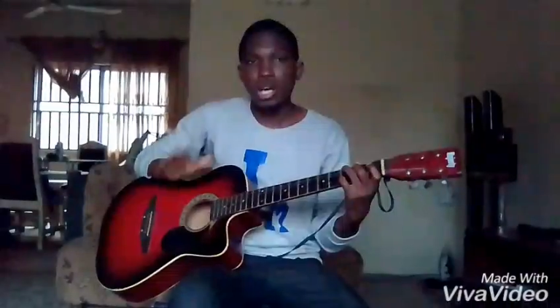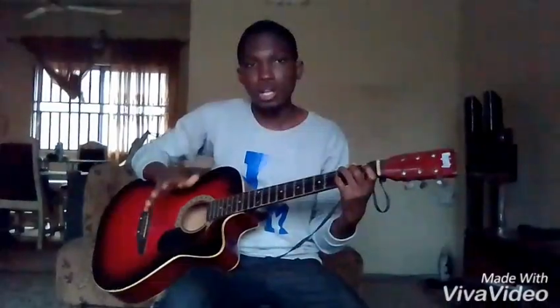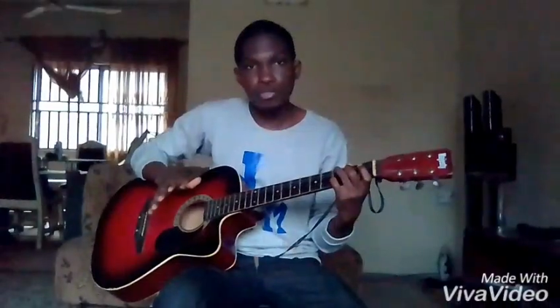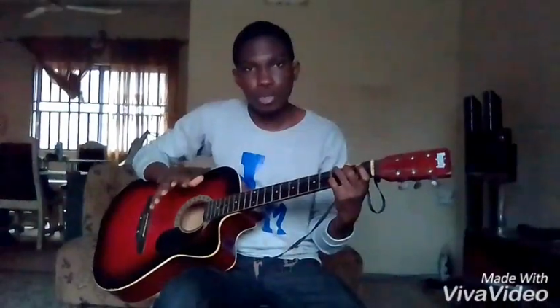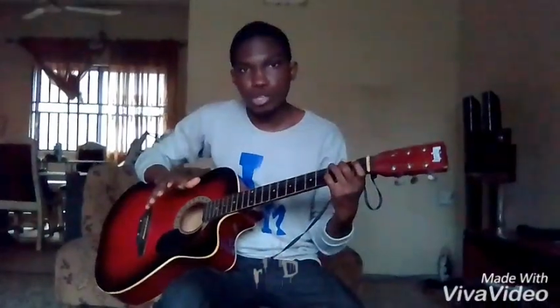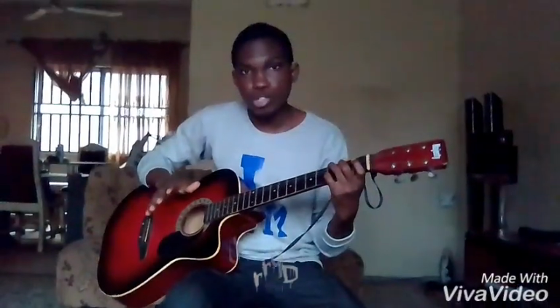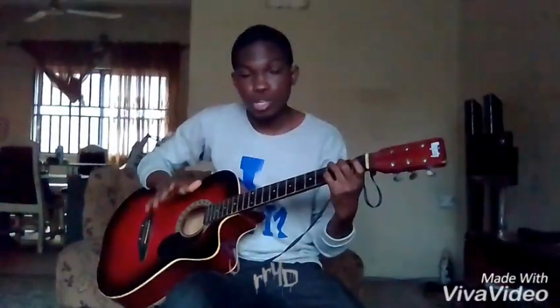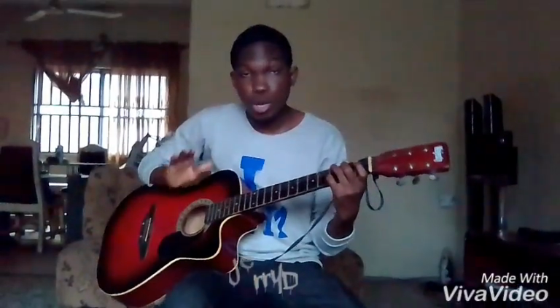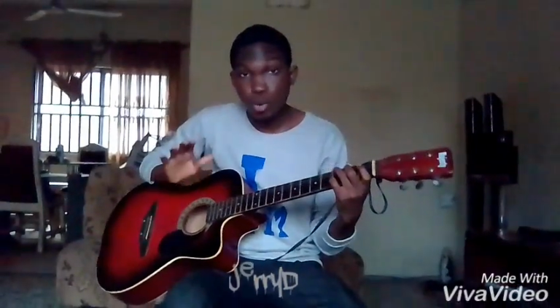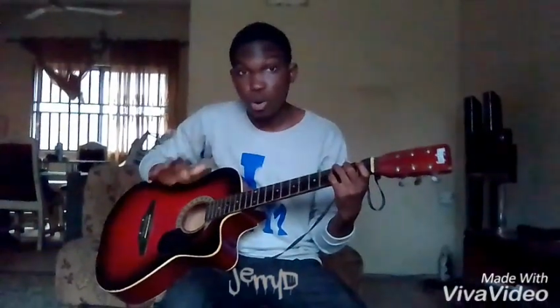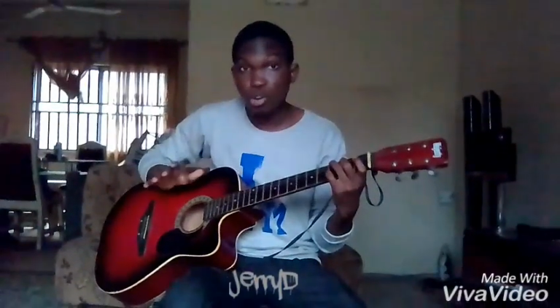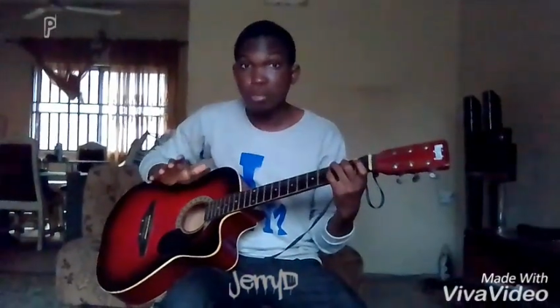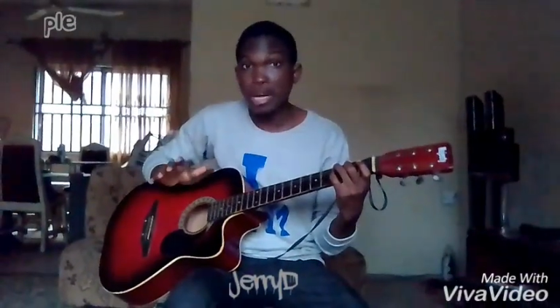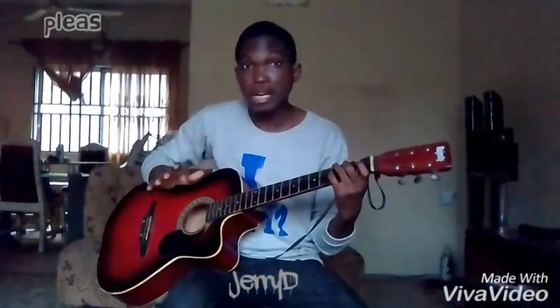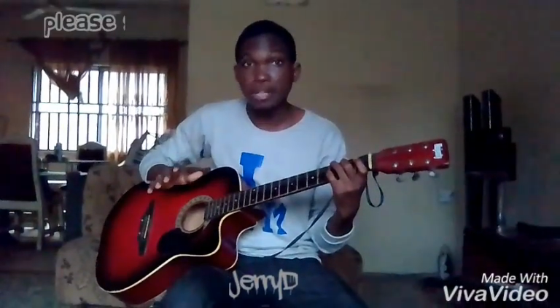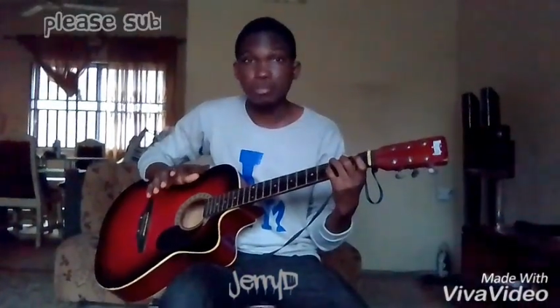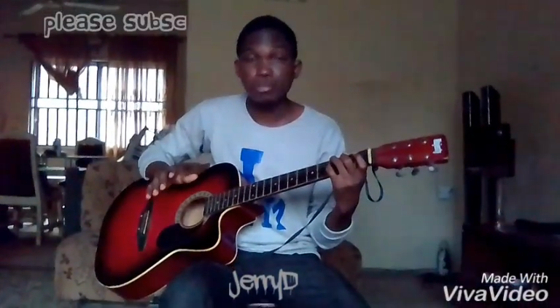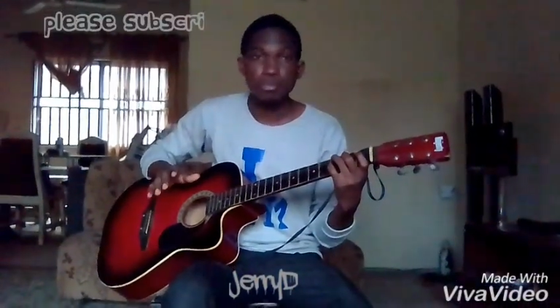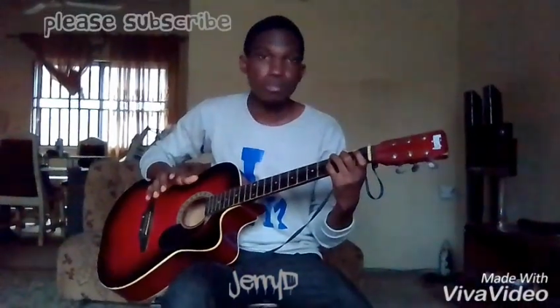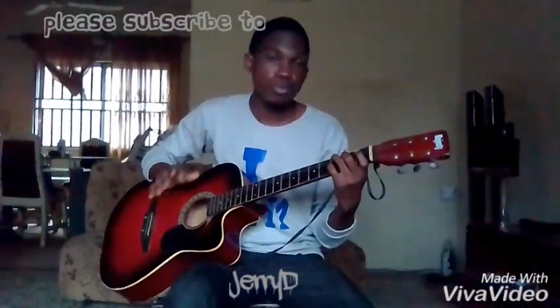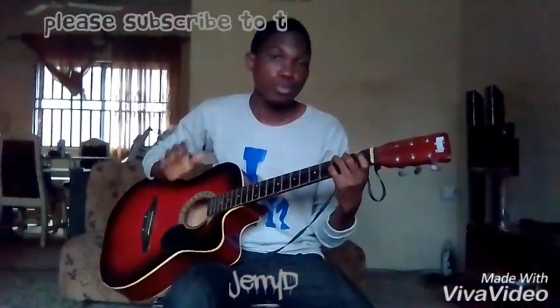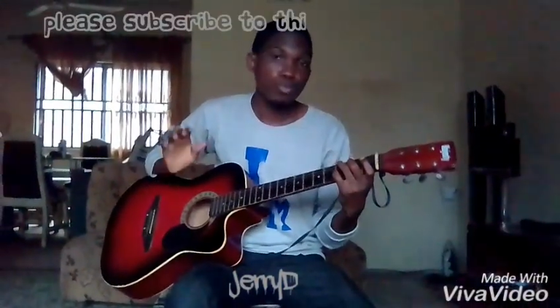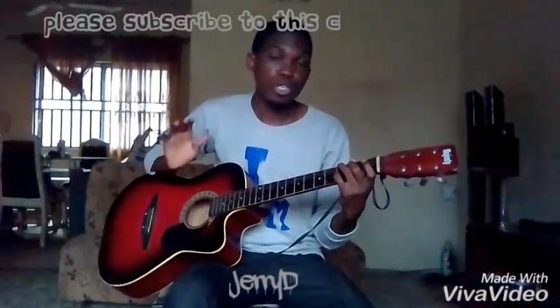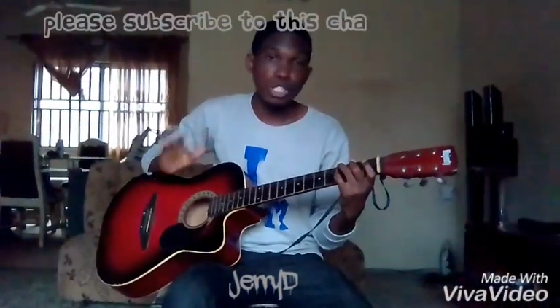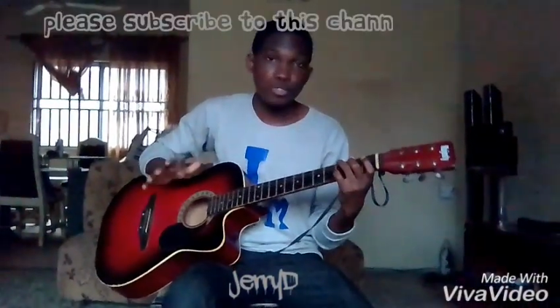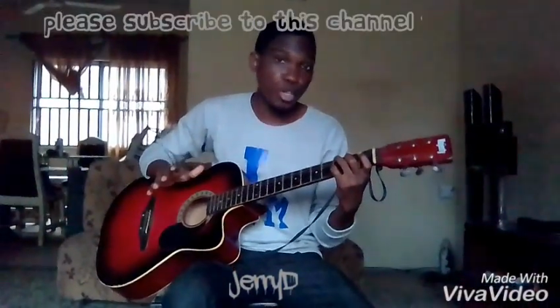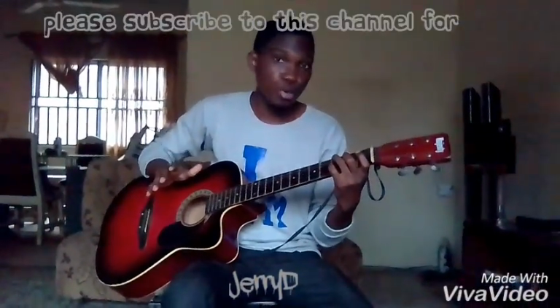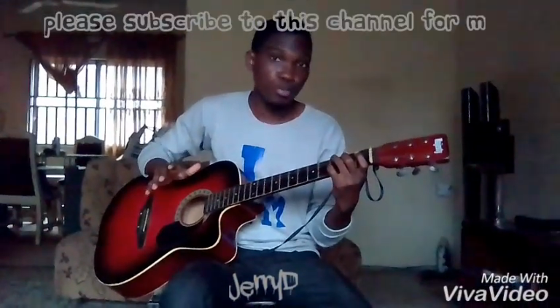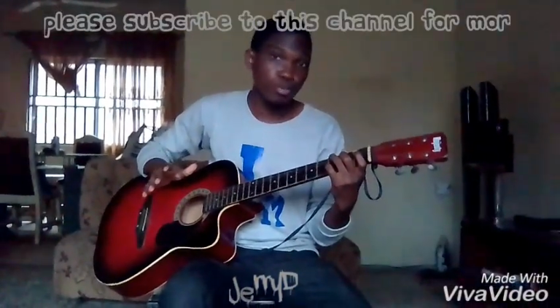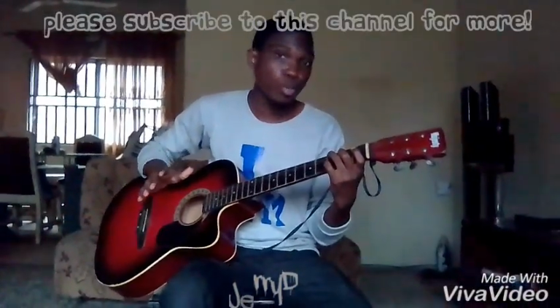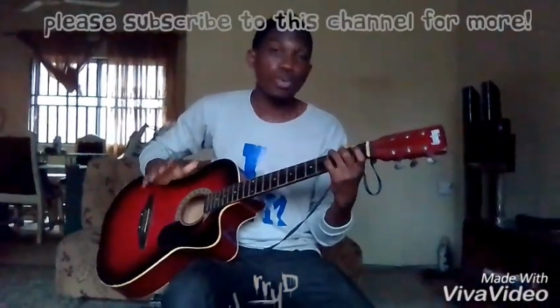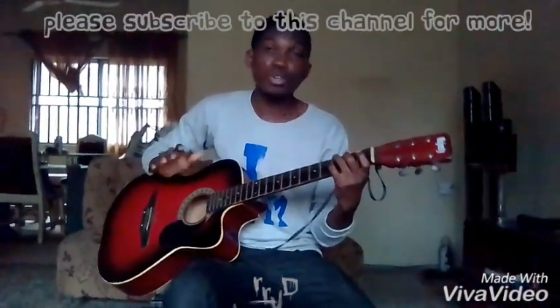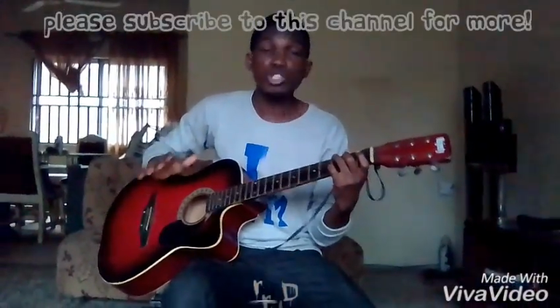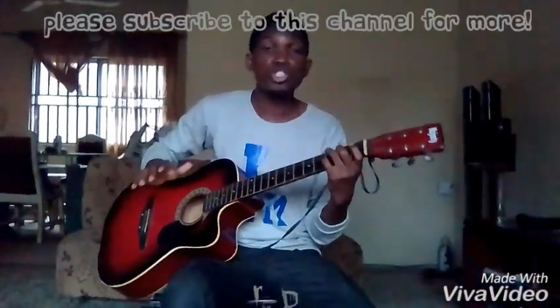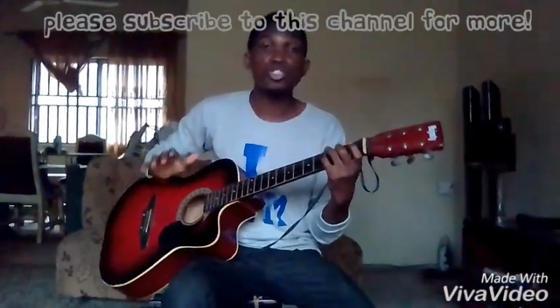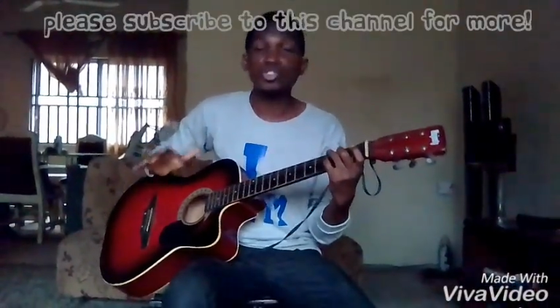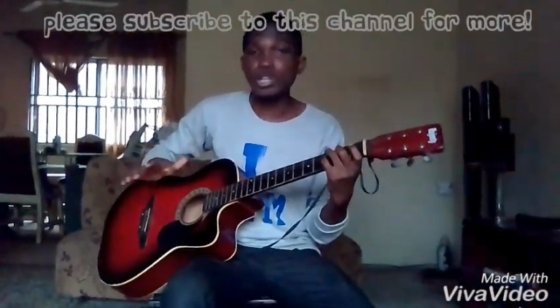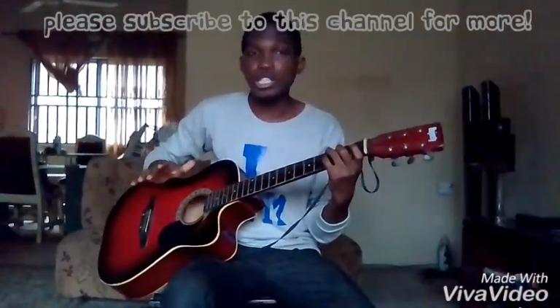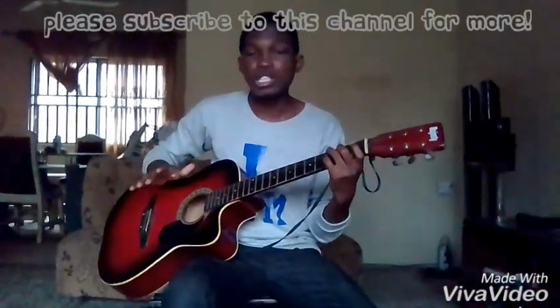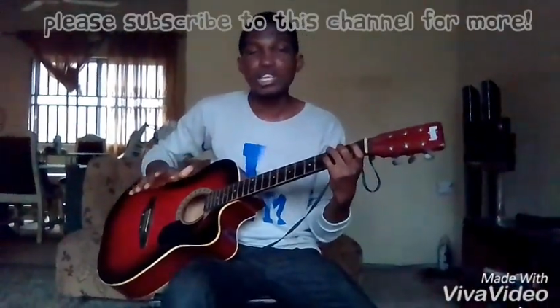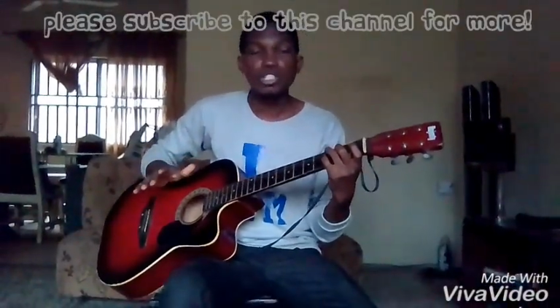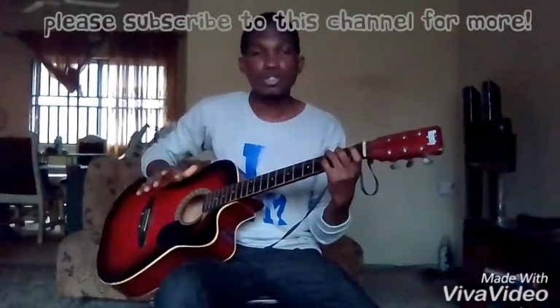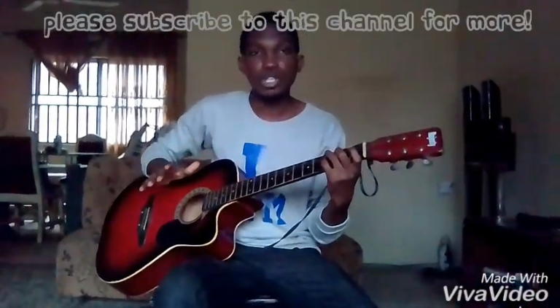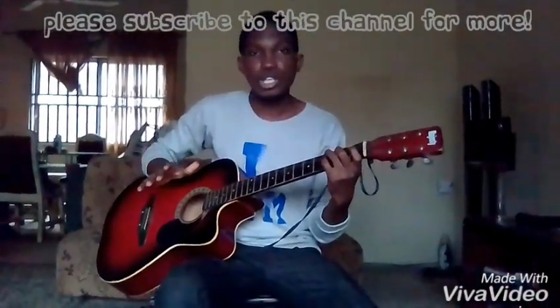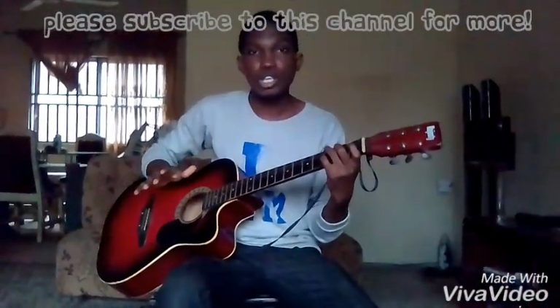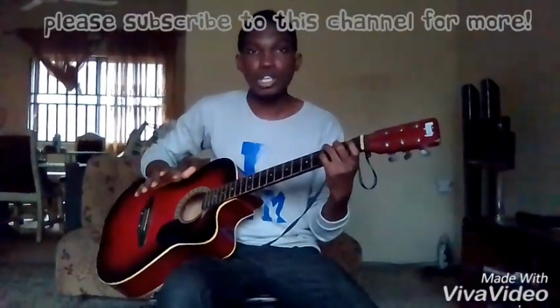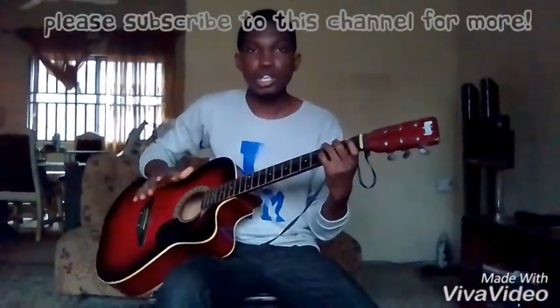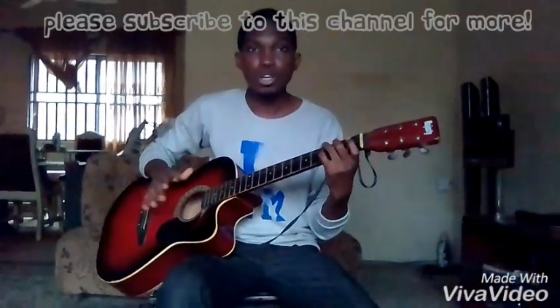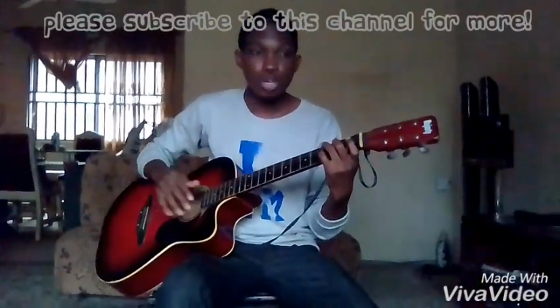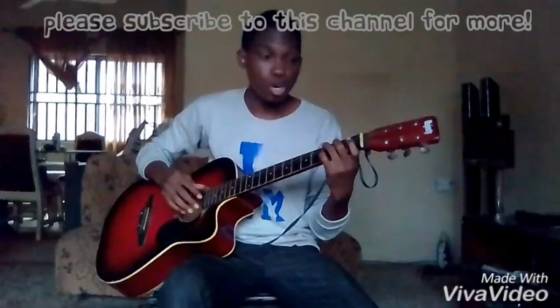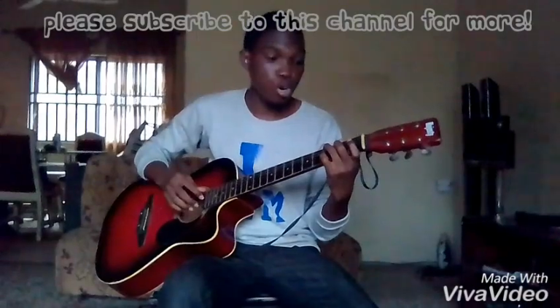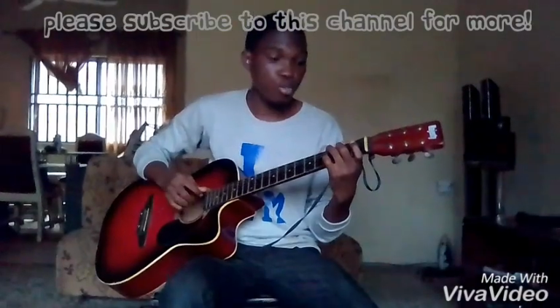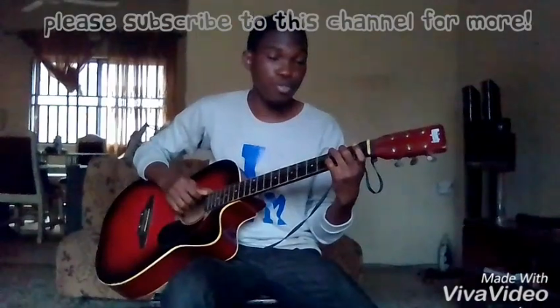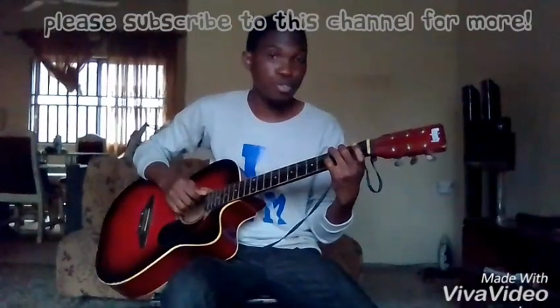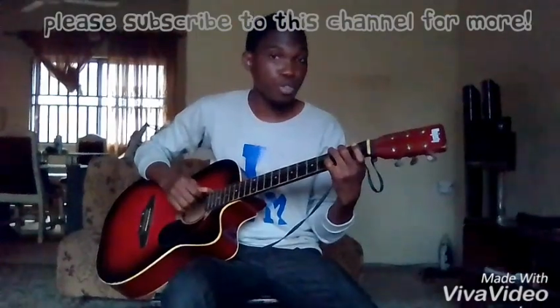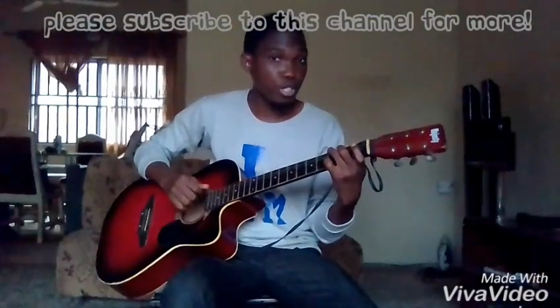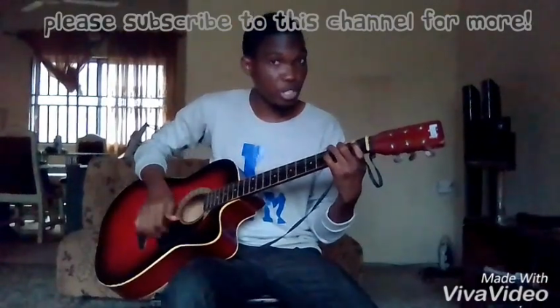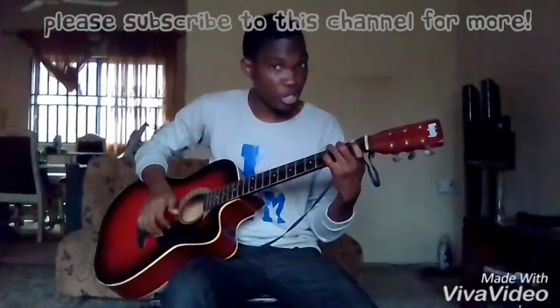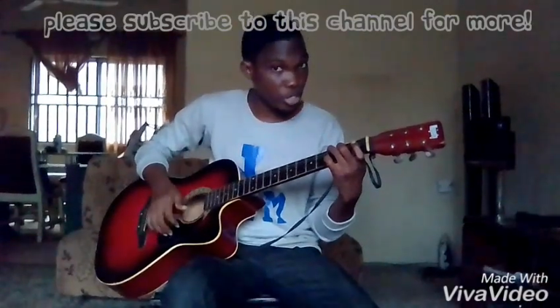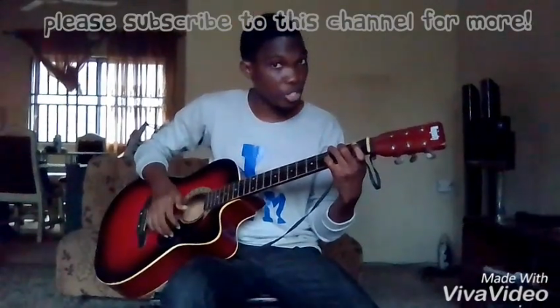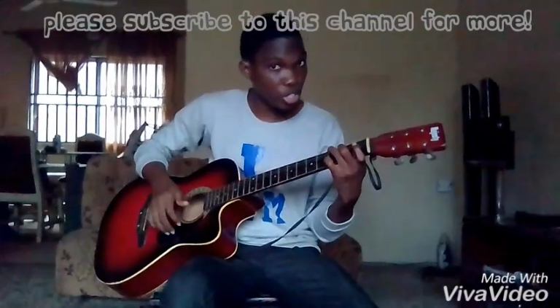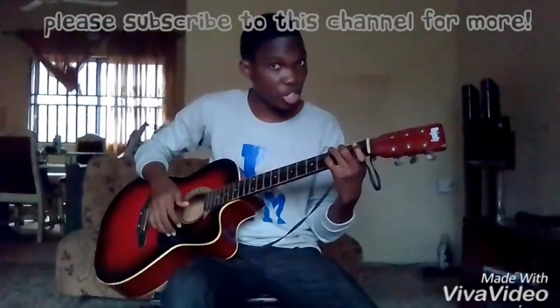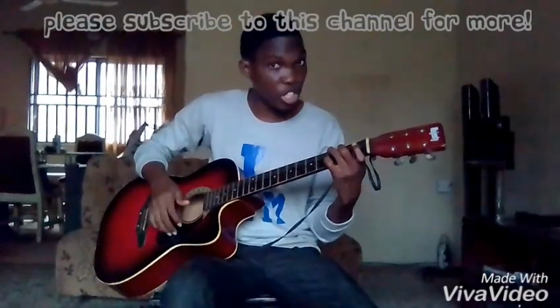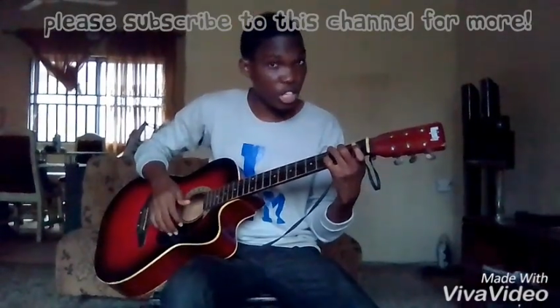Hello viewers, welcome back. In this video, we are going straight to the key of G.